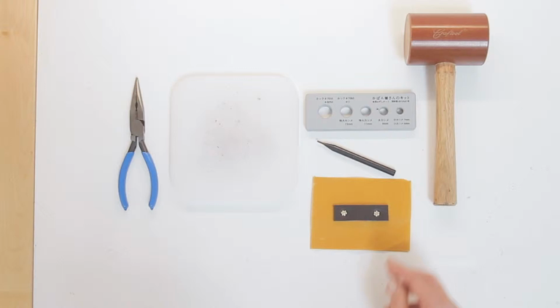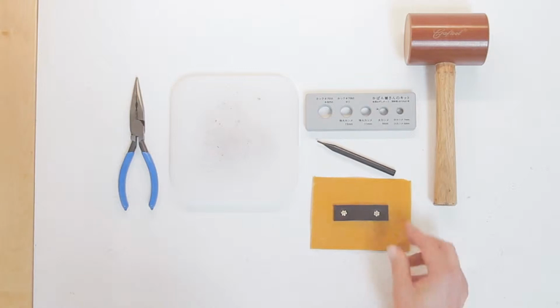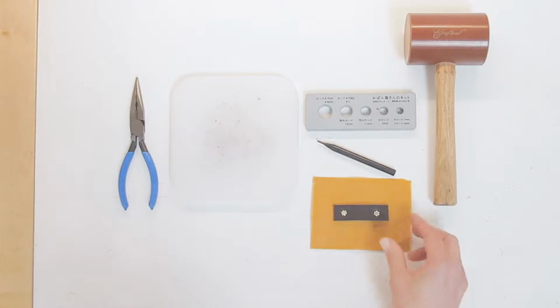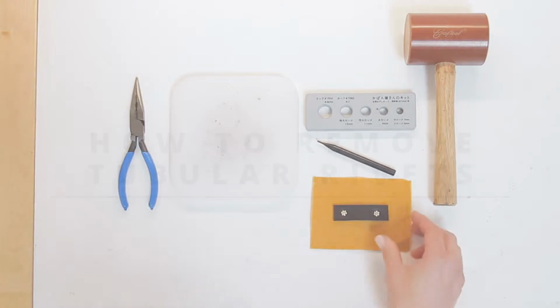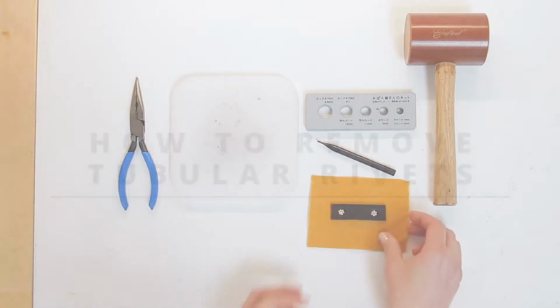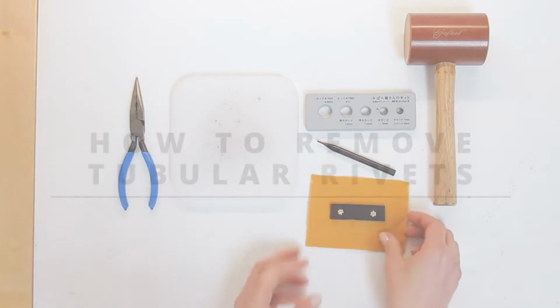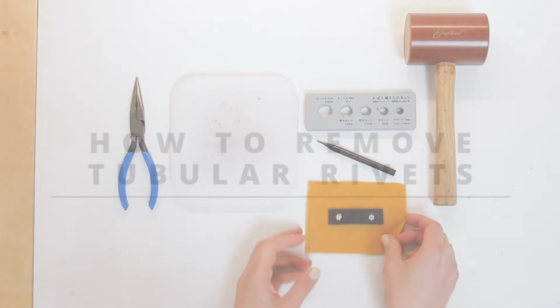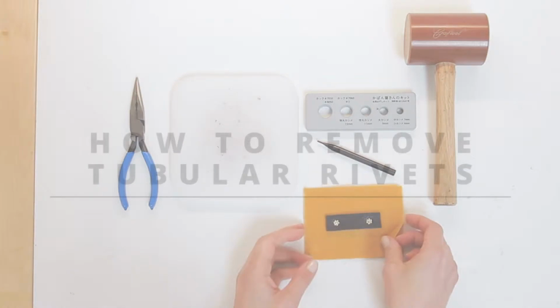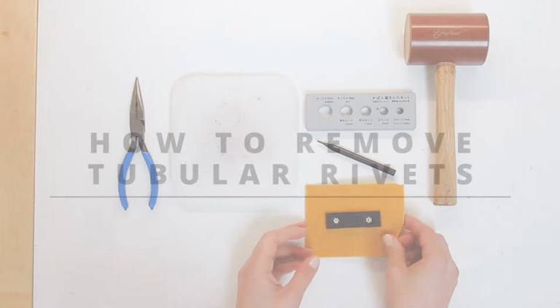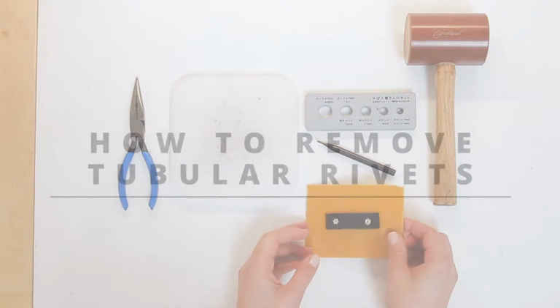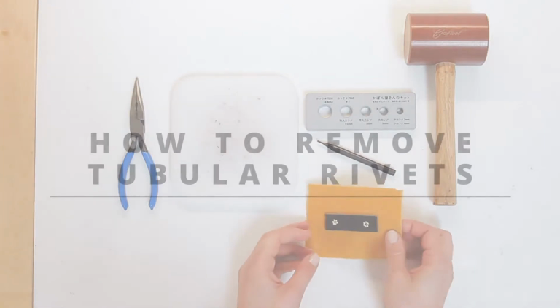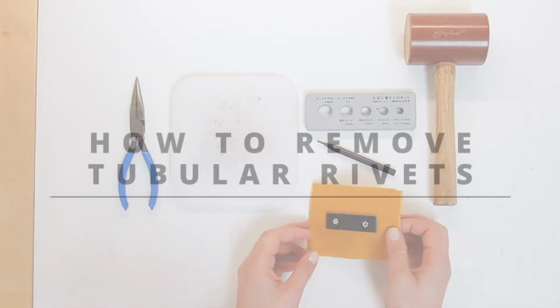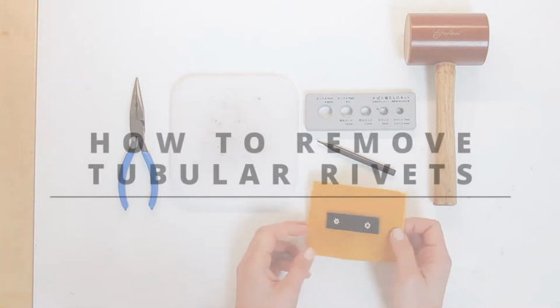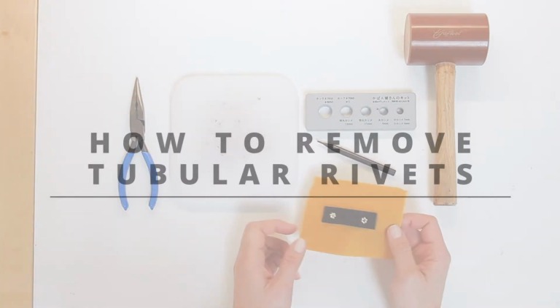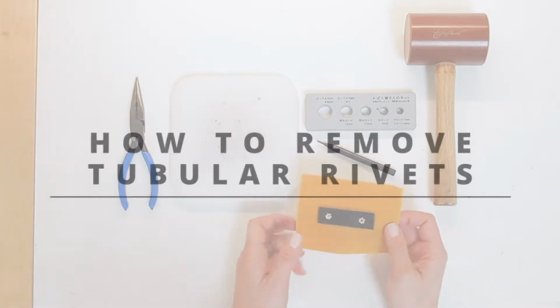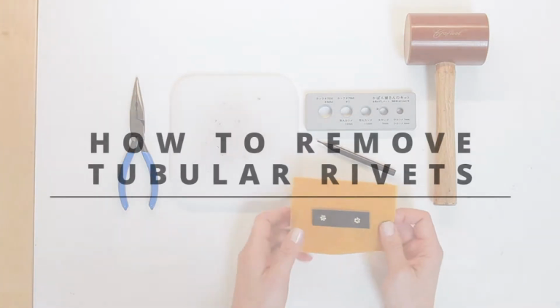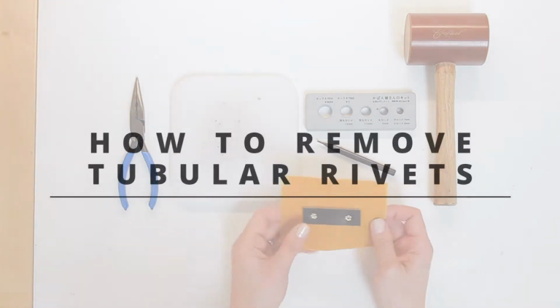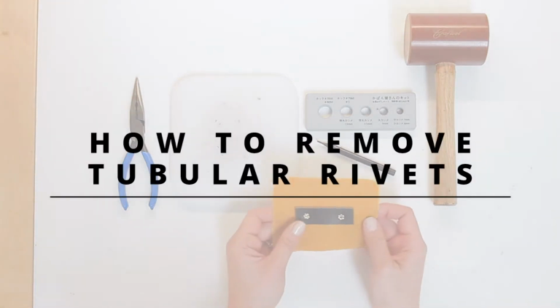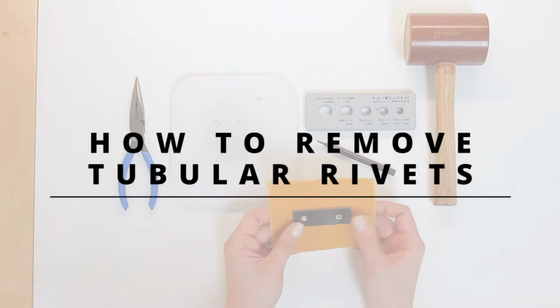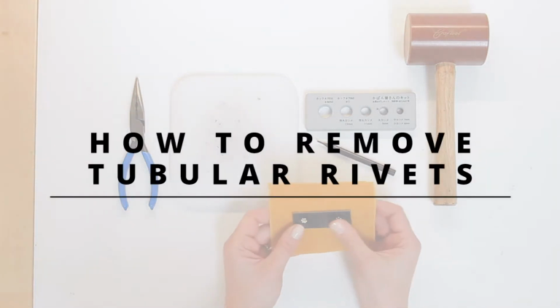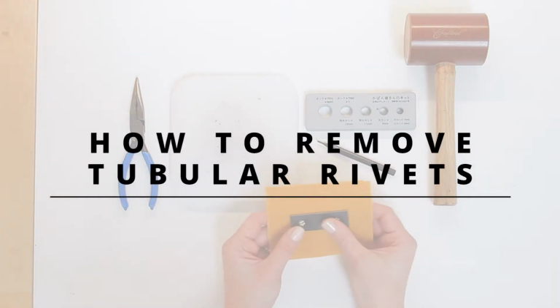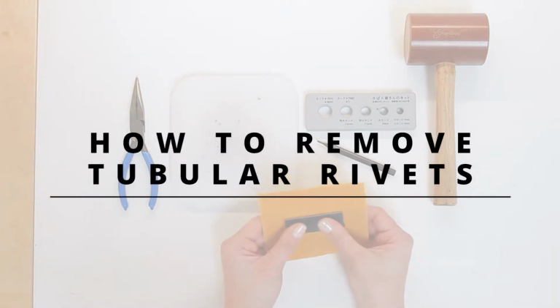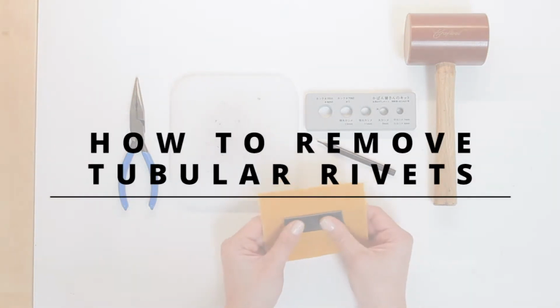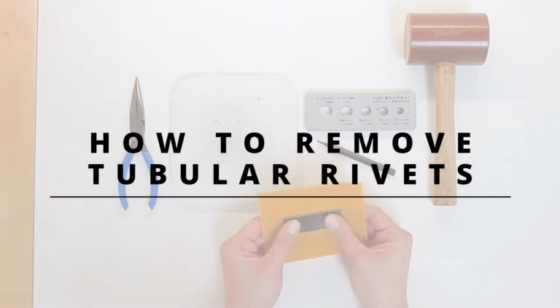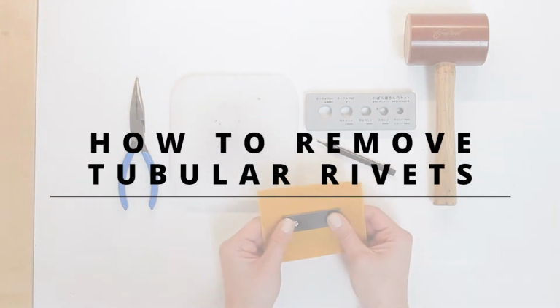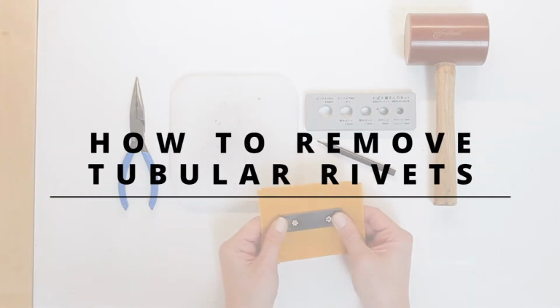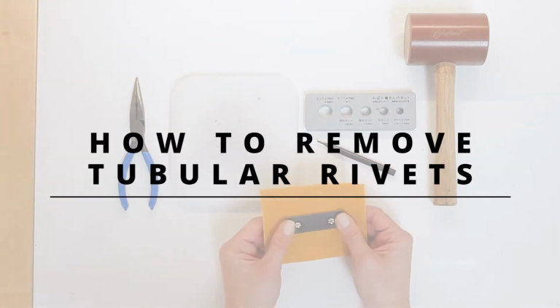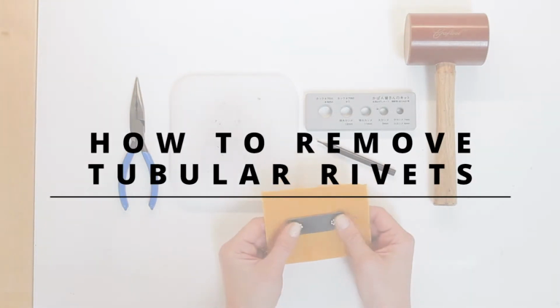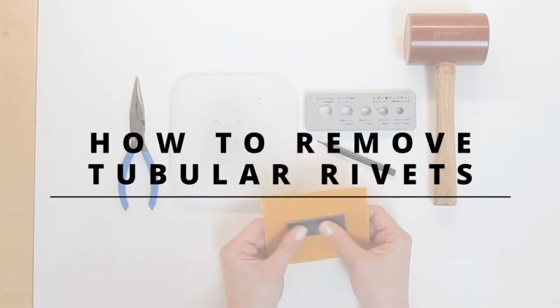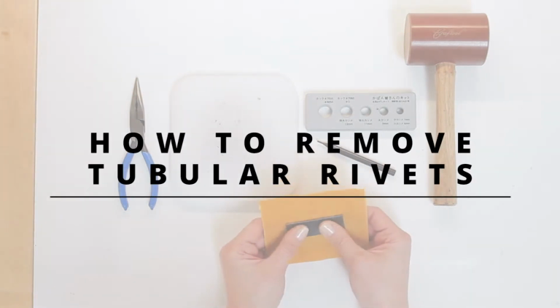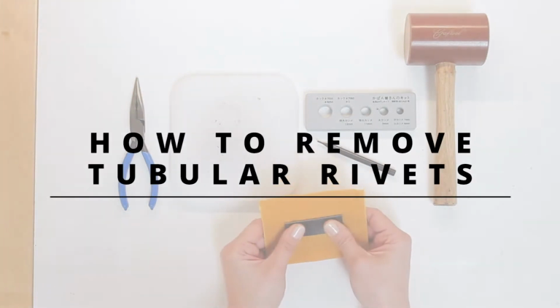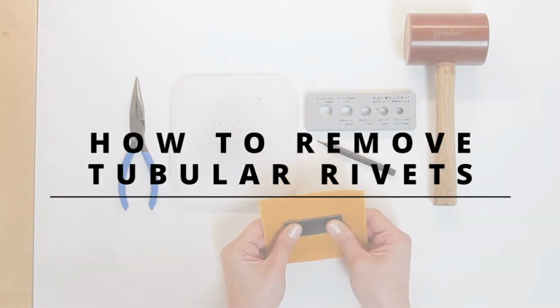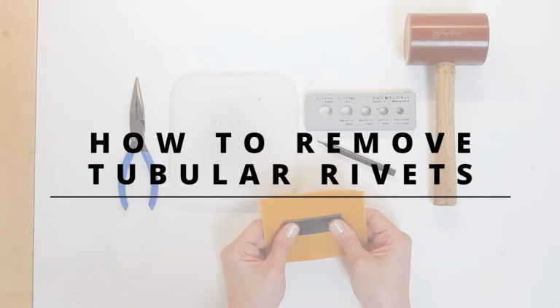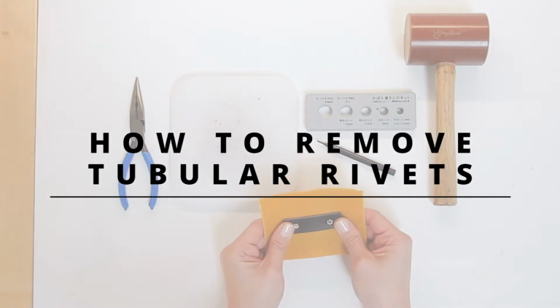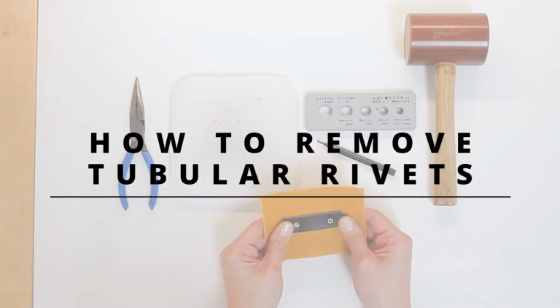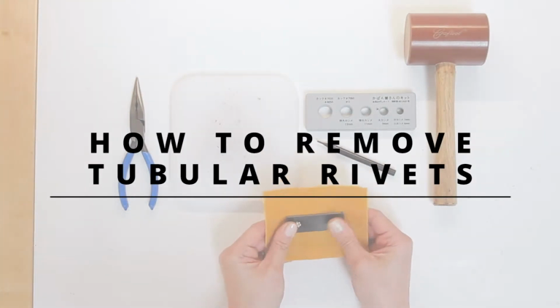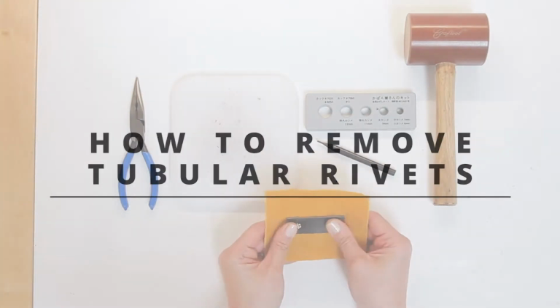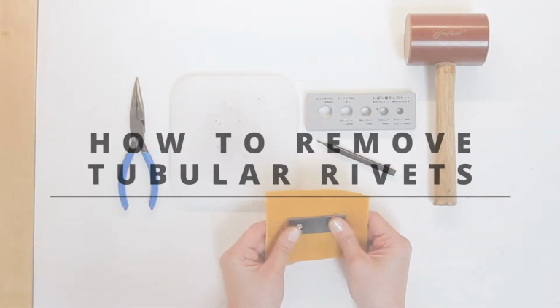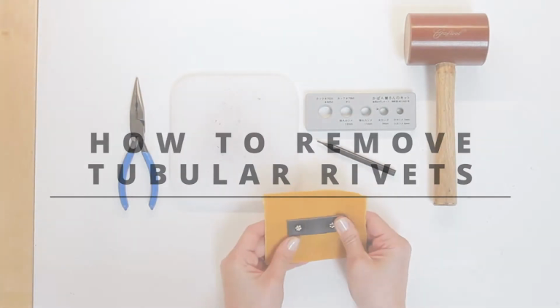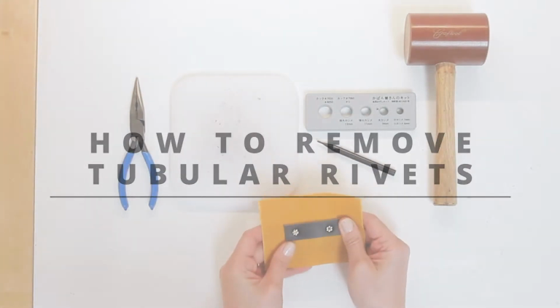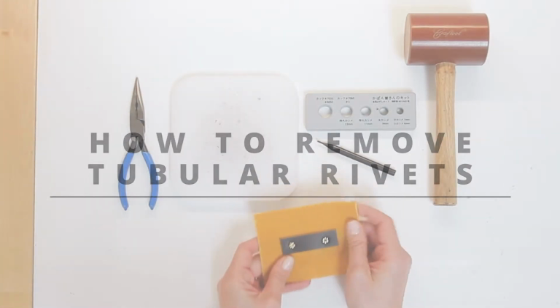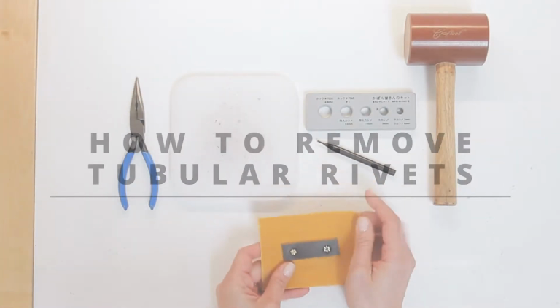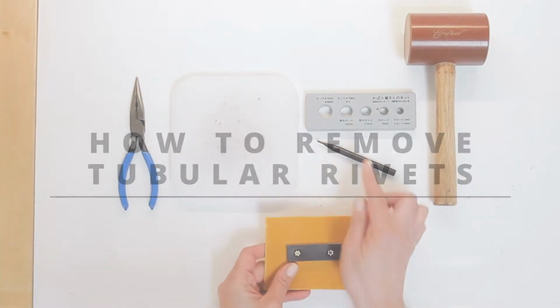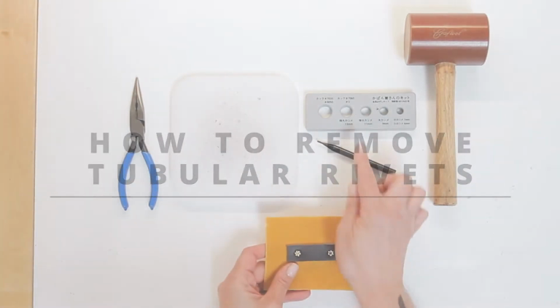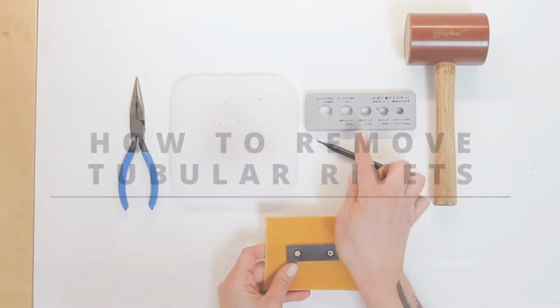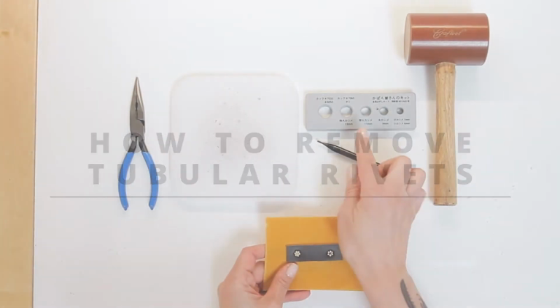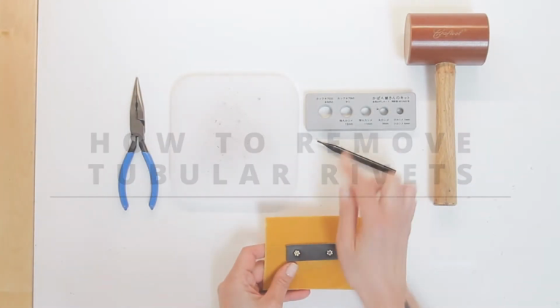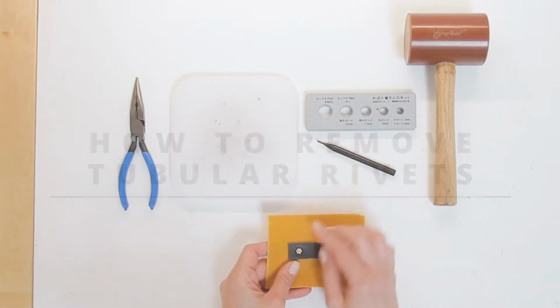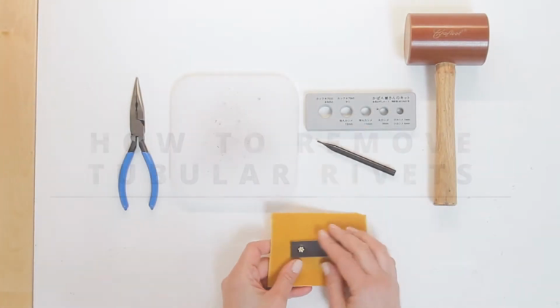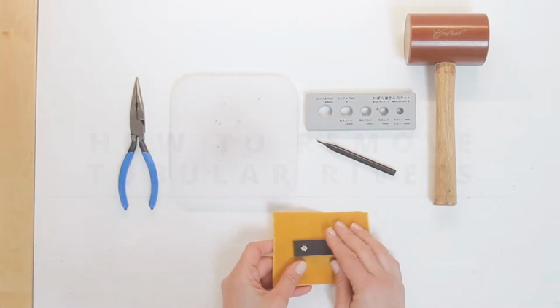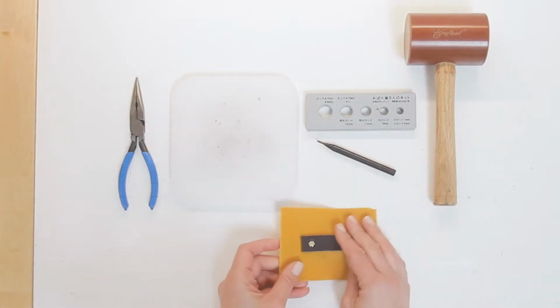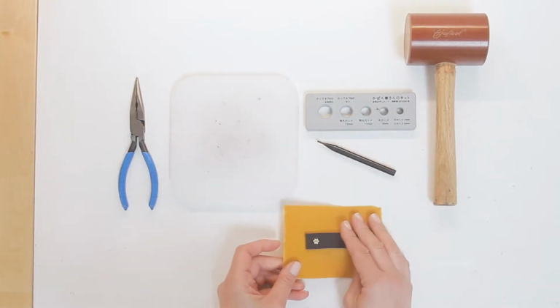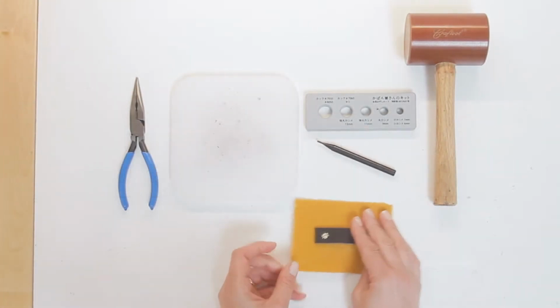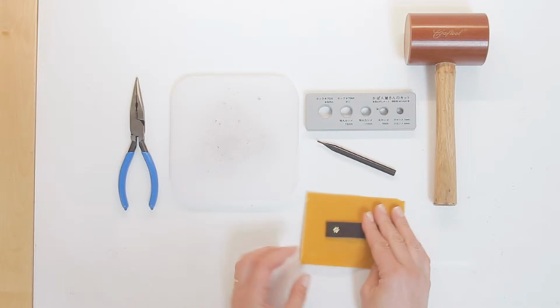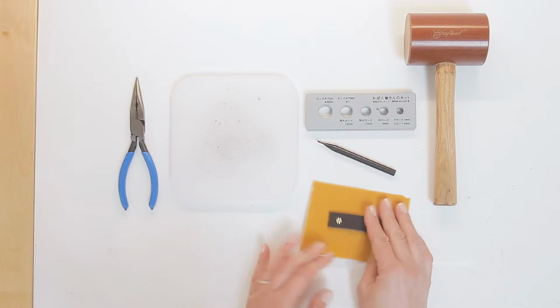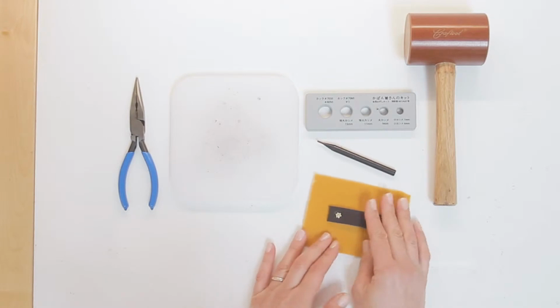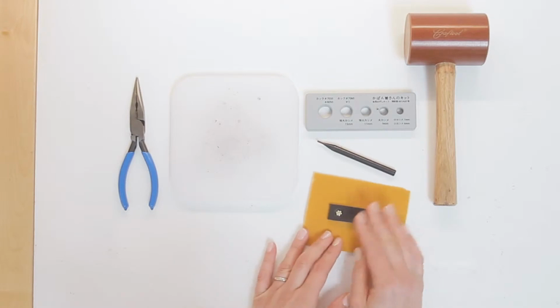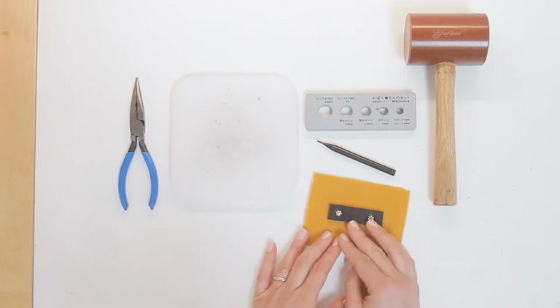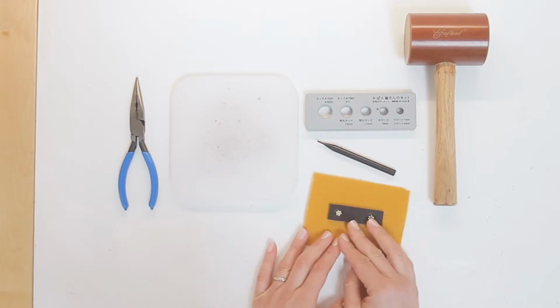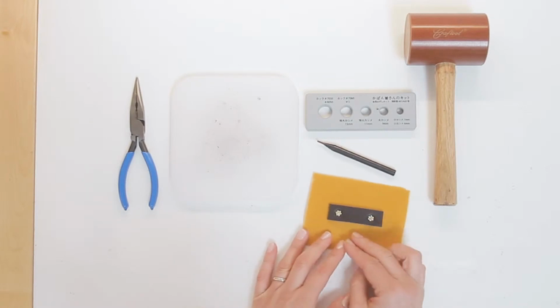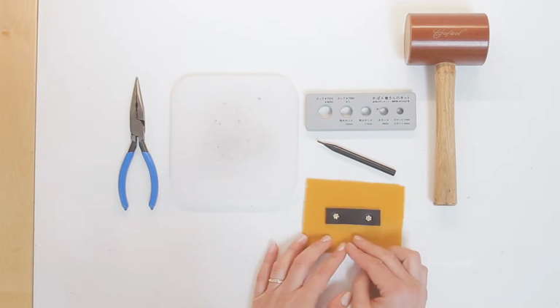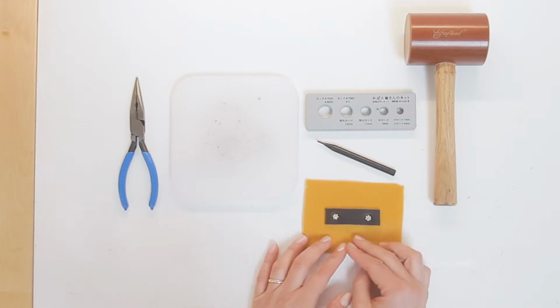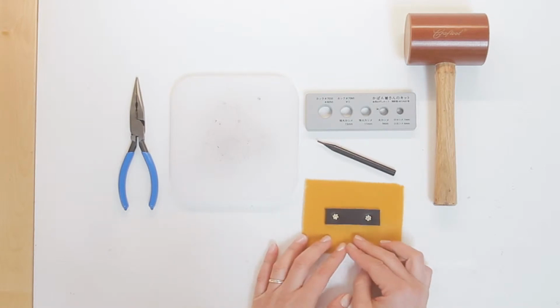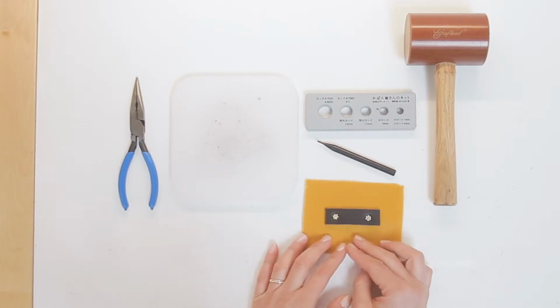I'm going to be showing you how to remove tubular rivets, and we're going to be using this Japanese rivet removal tool.